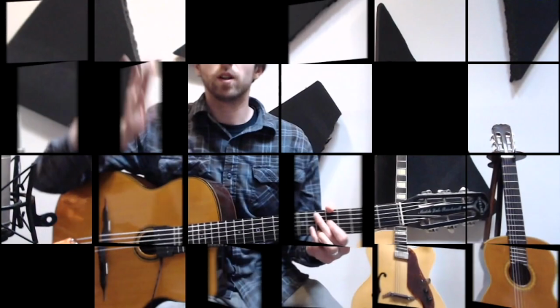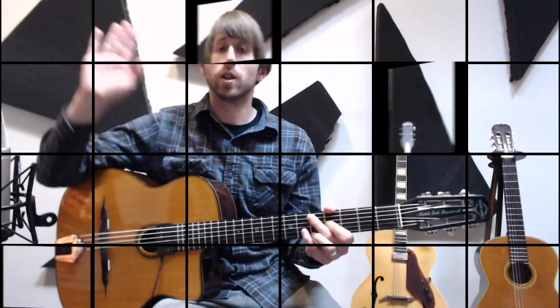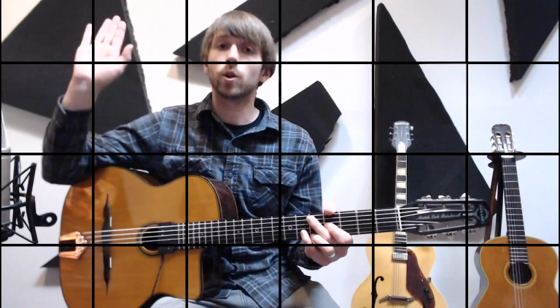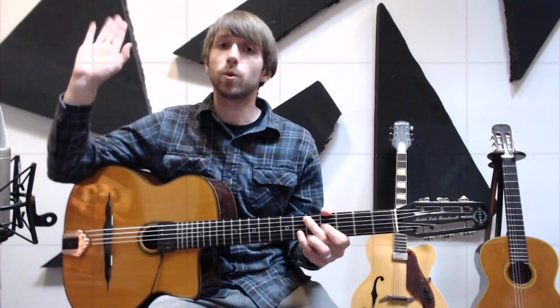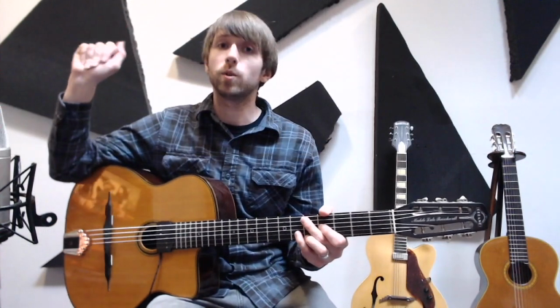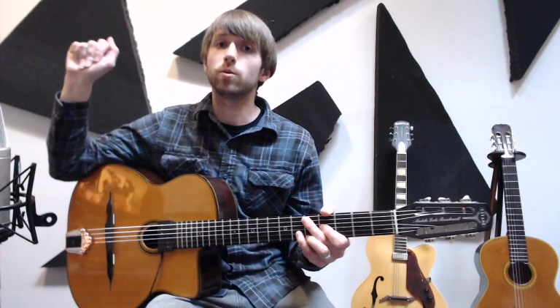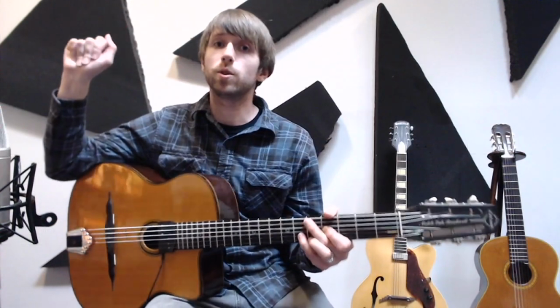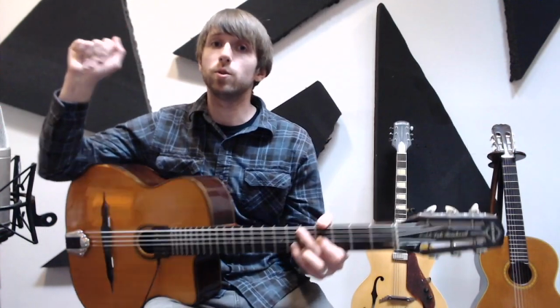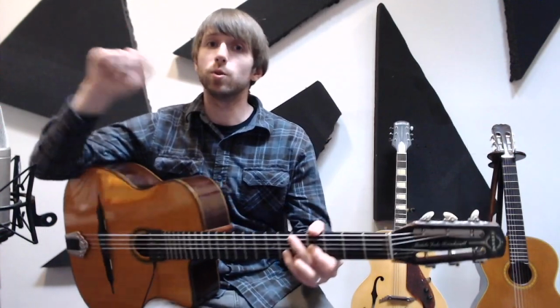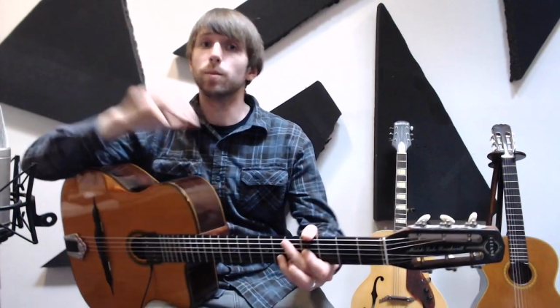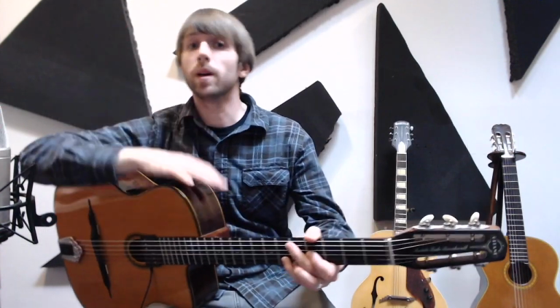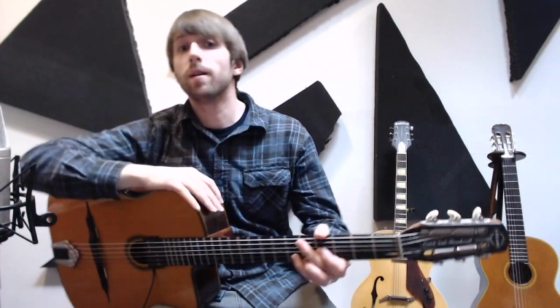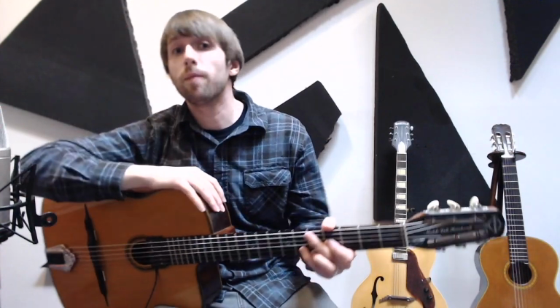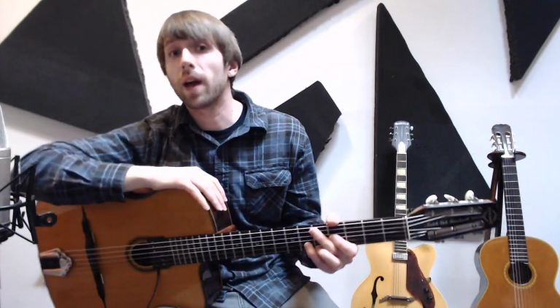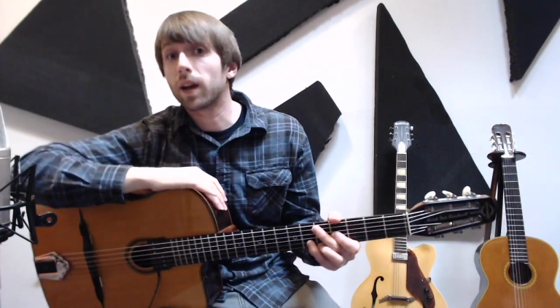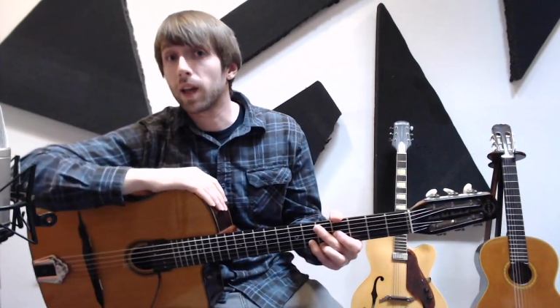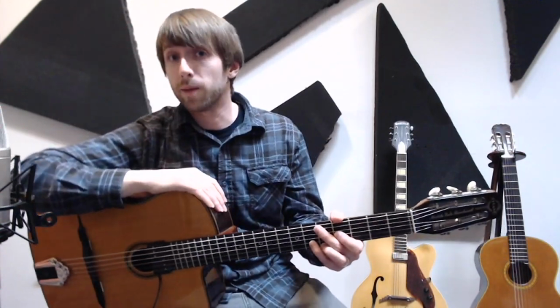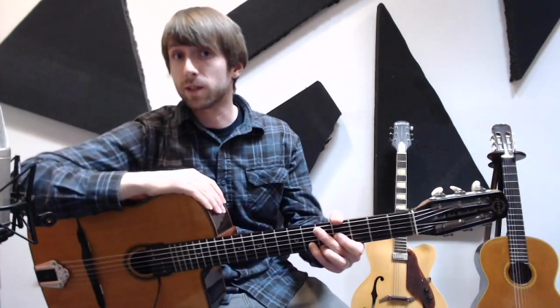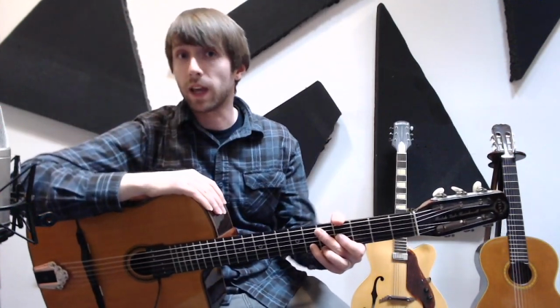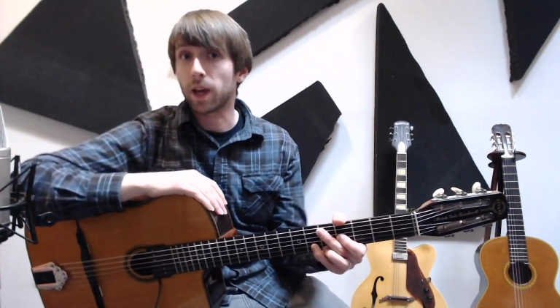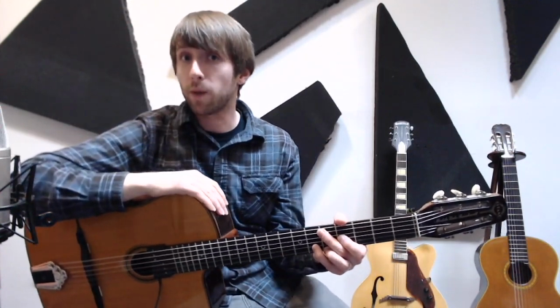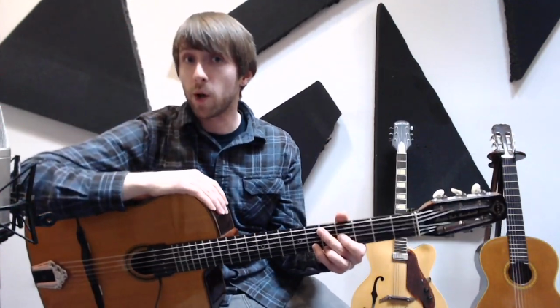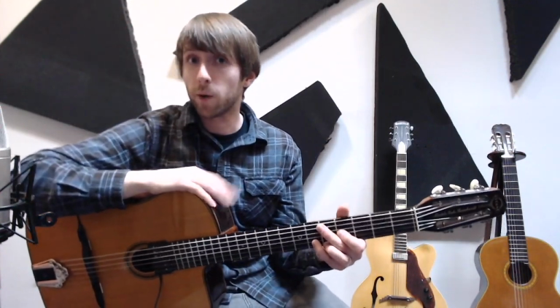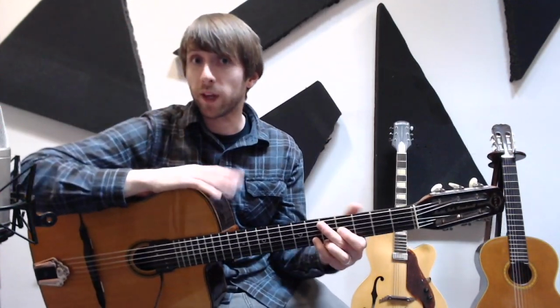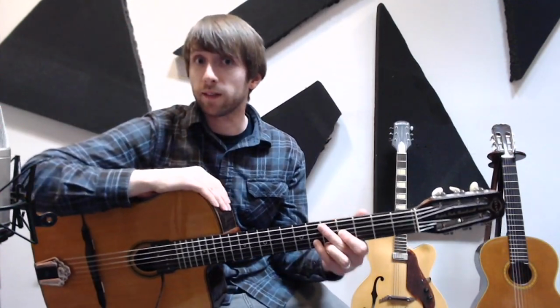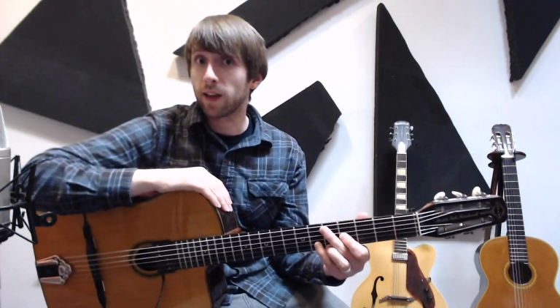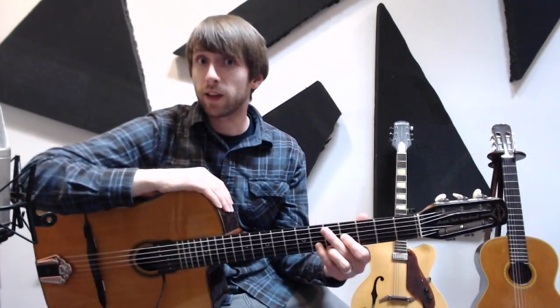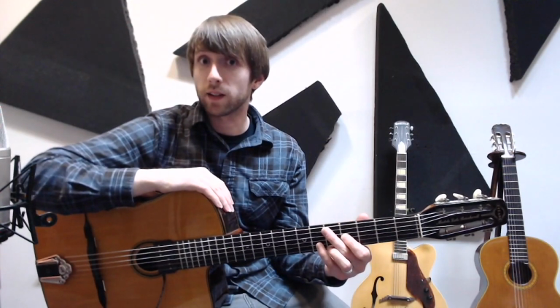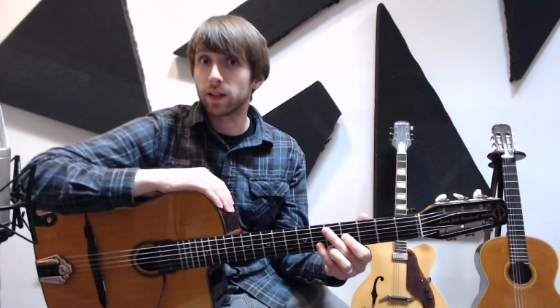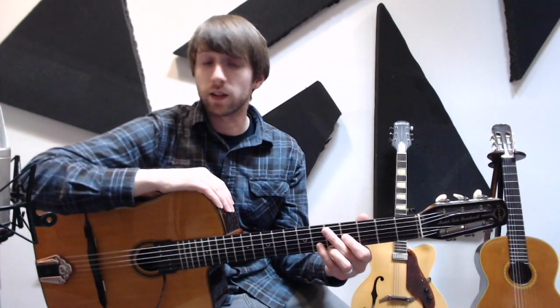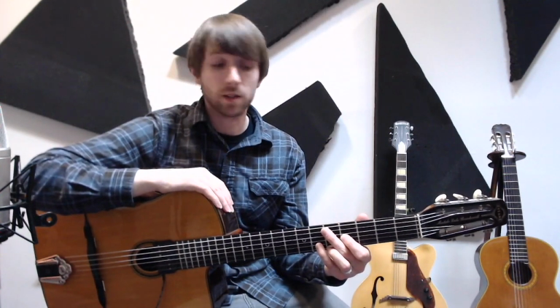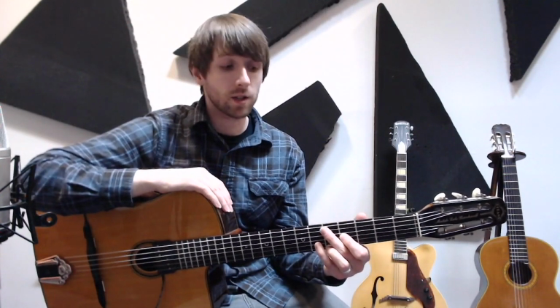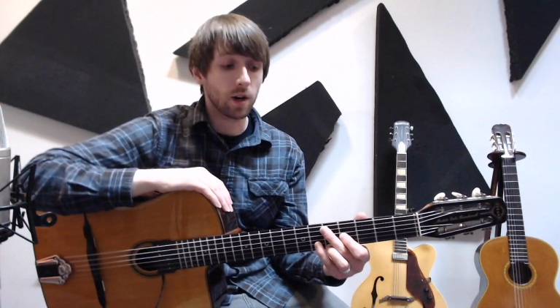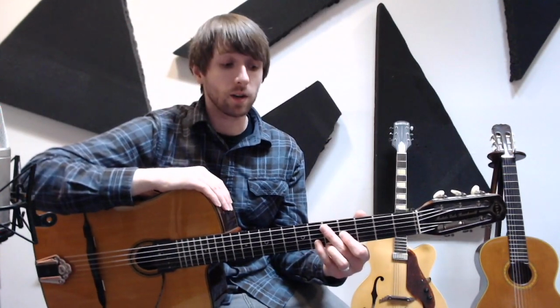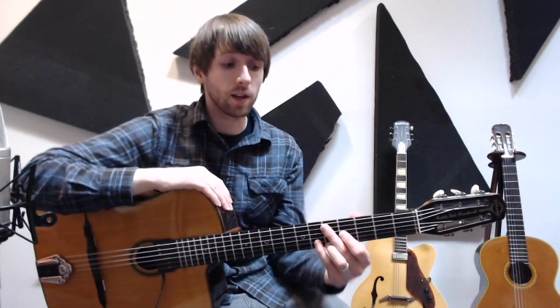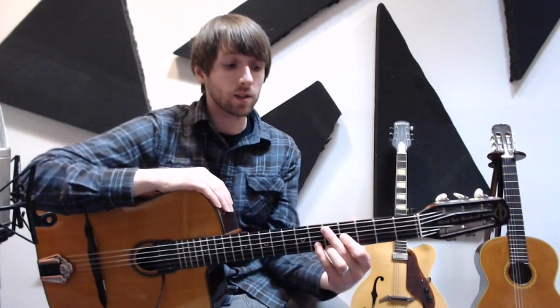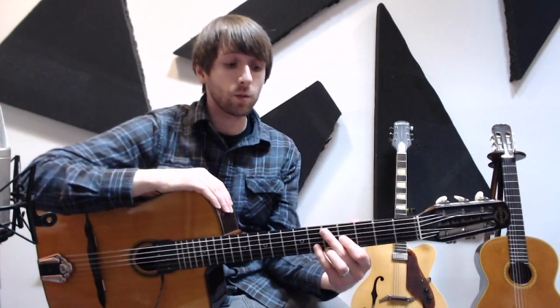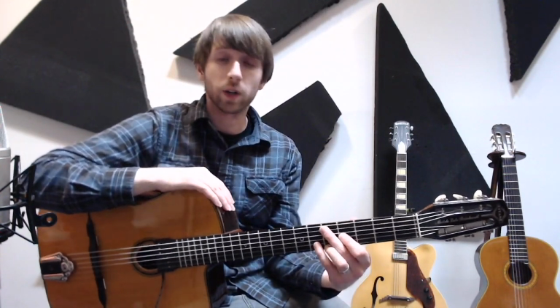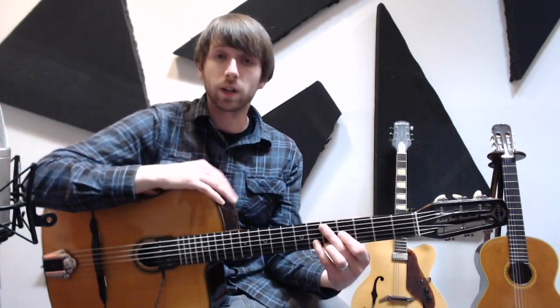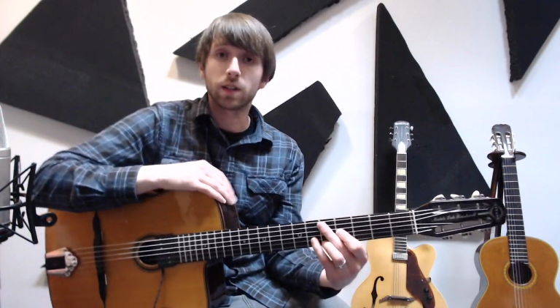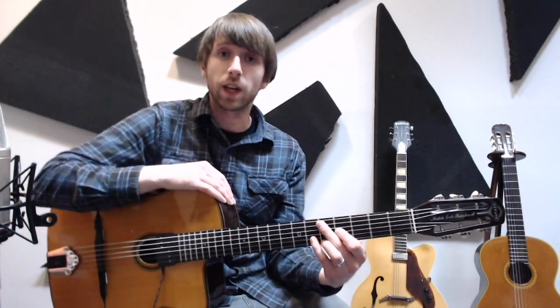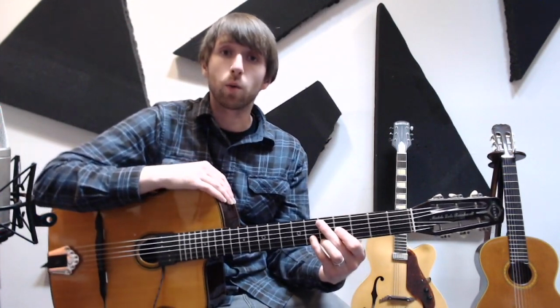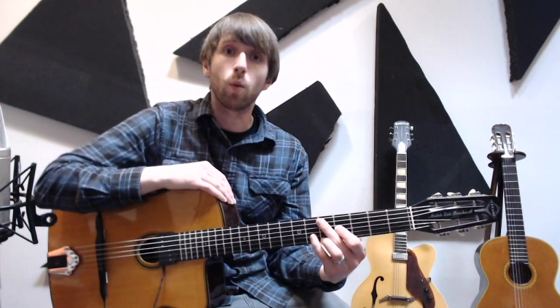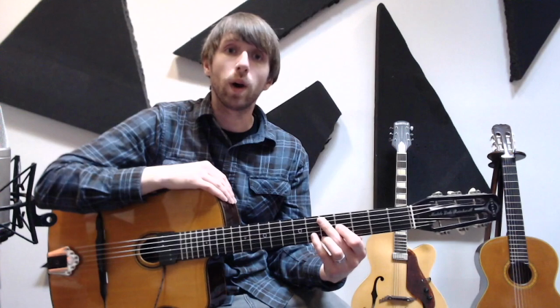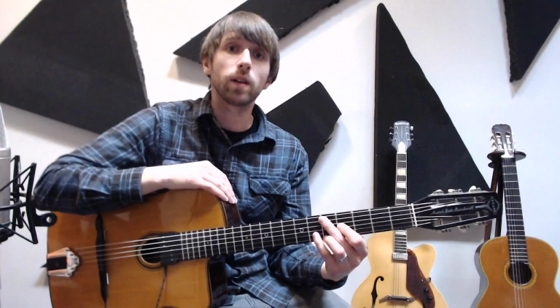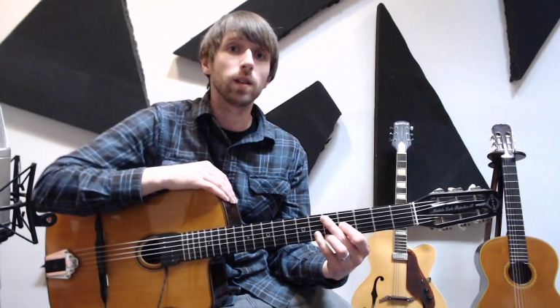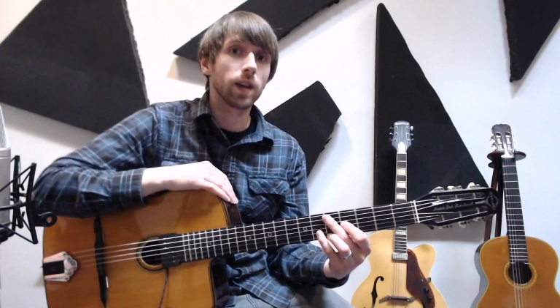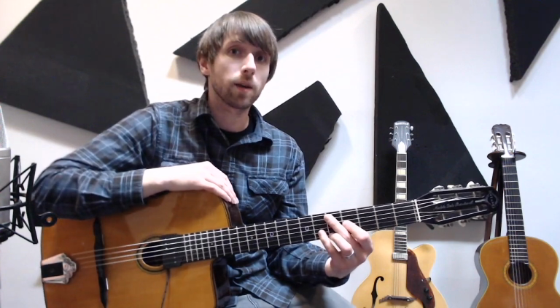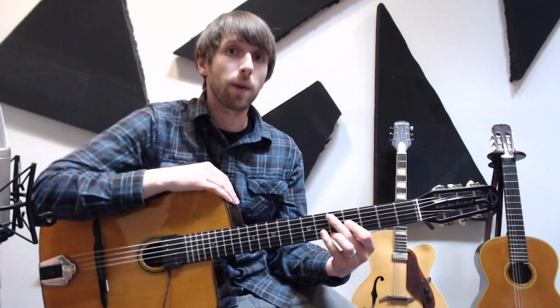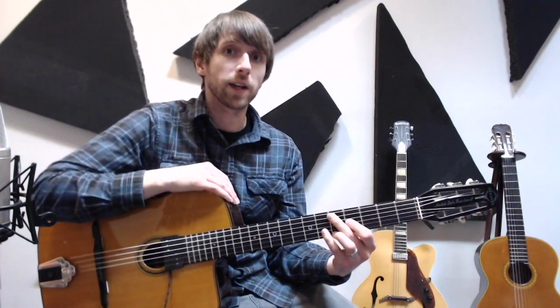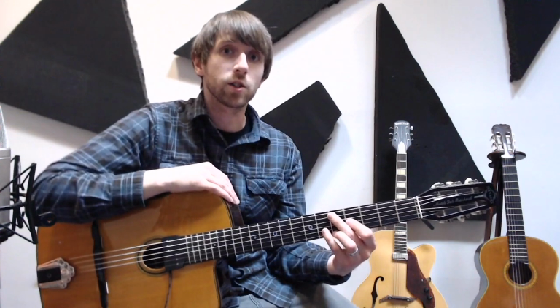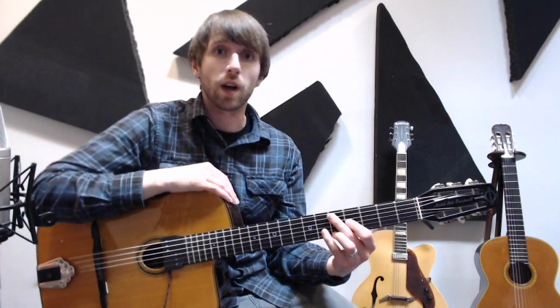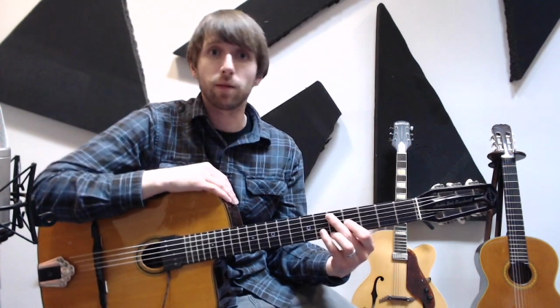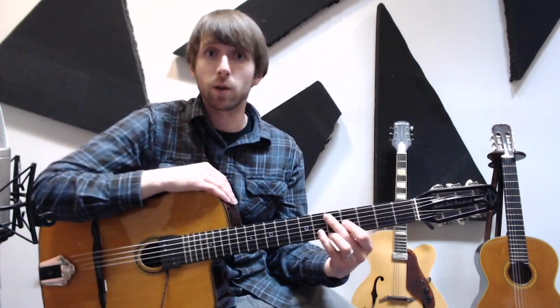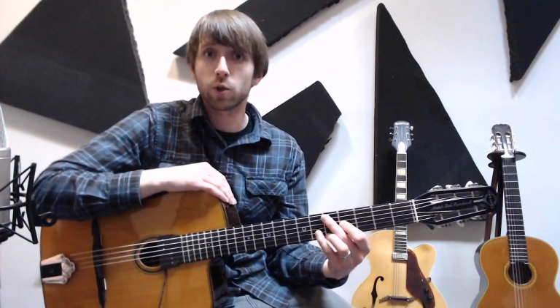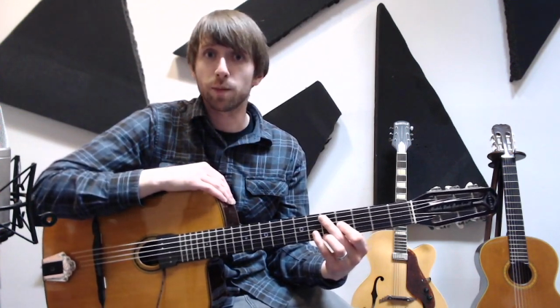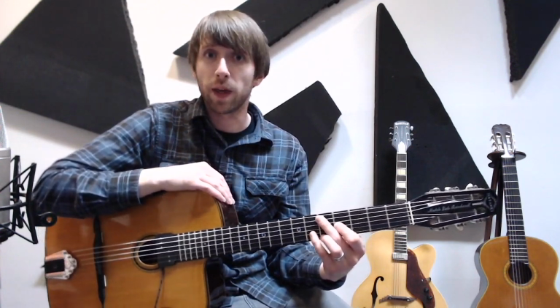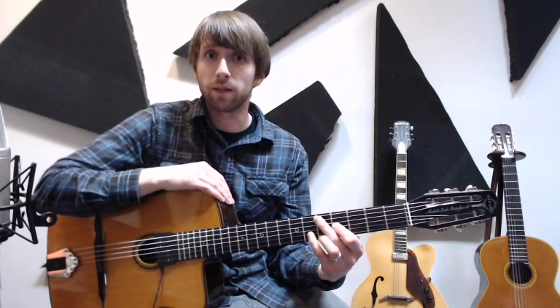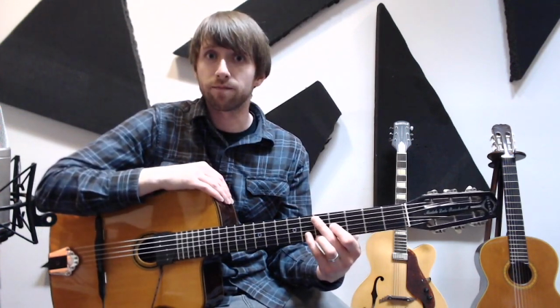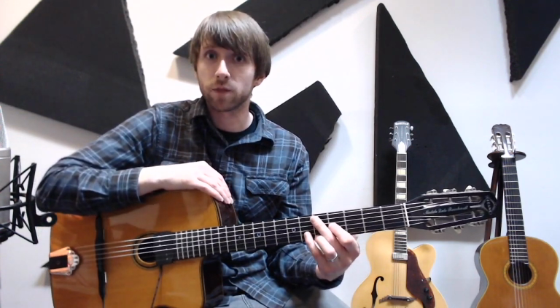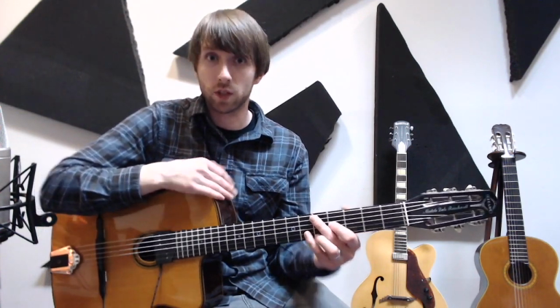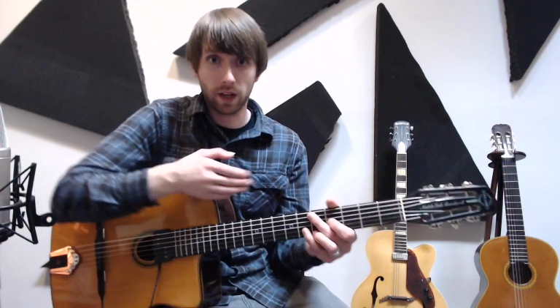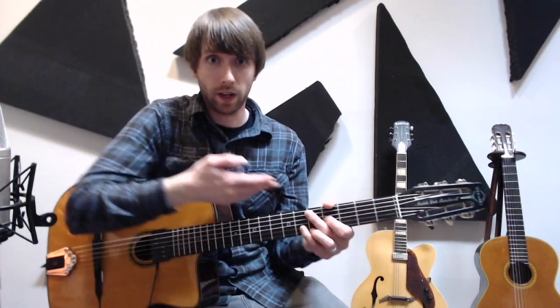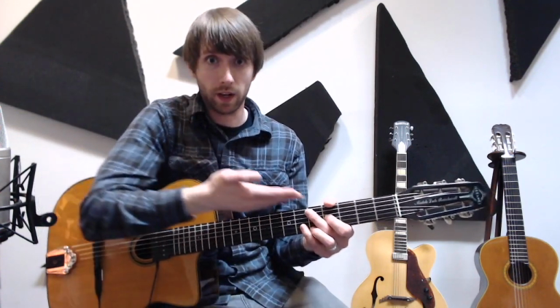Hello YouTube! My name is Dan Mahoney, and in this guitar lesson we're going to take one lick by Chavalo Schmidt, seen here.